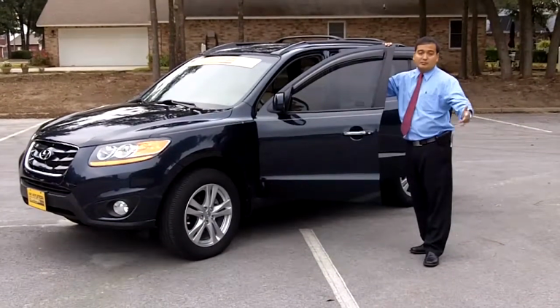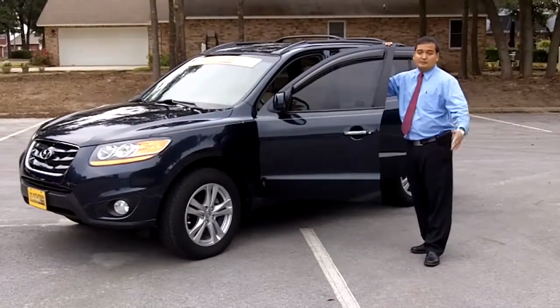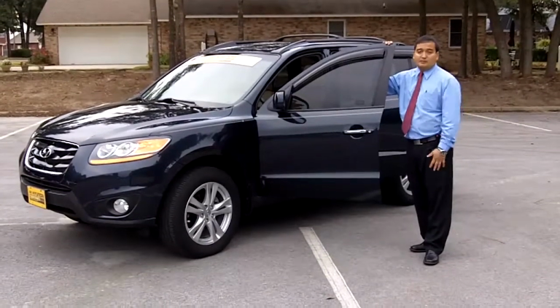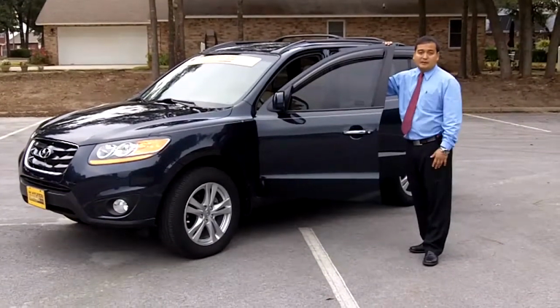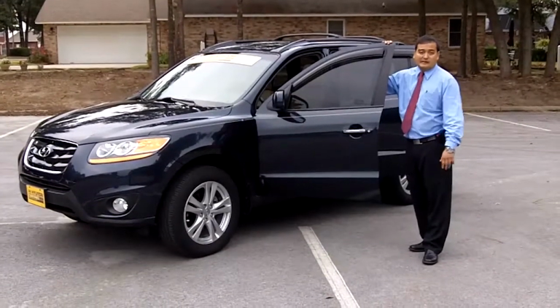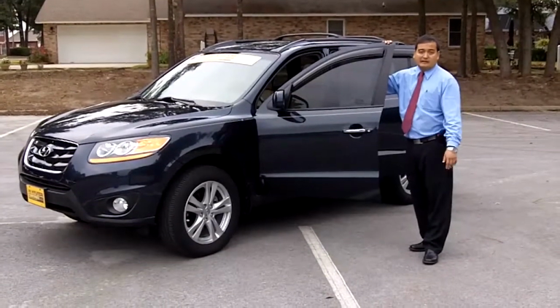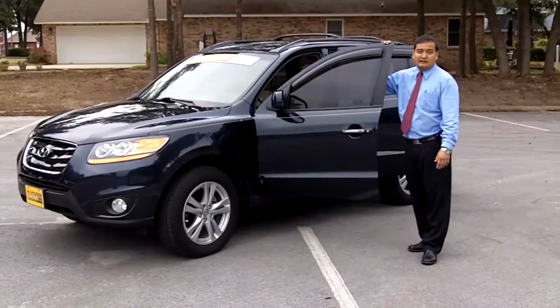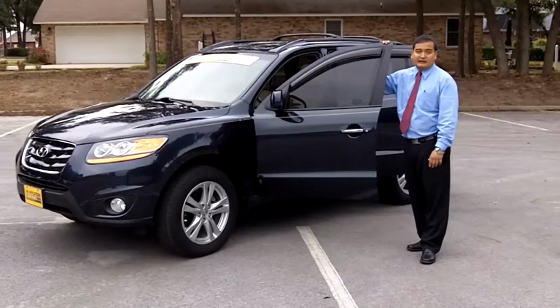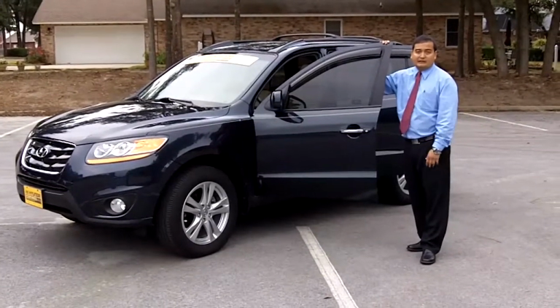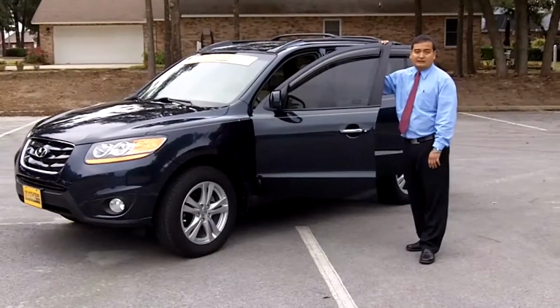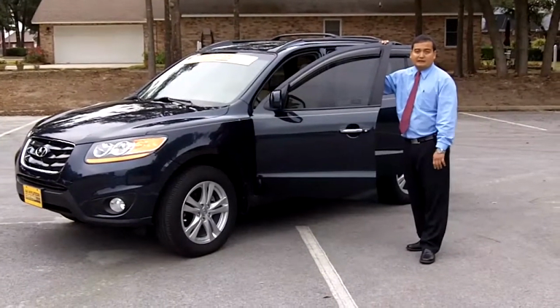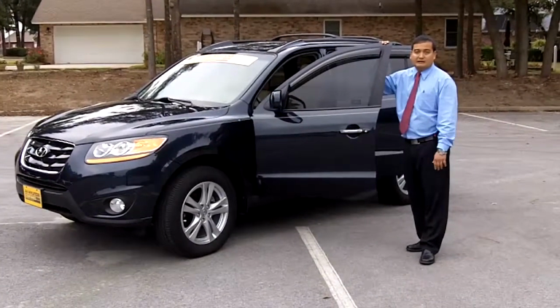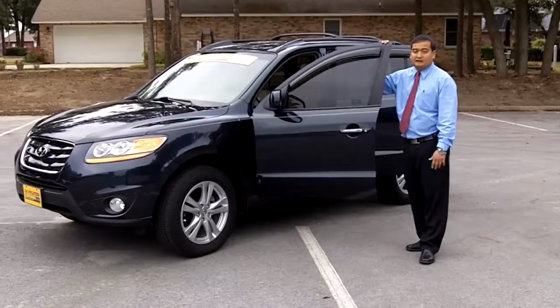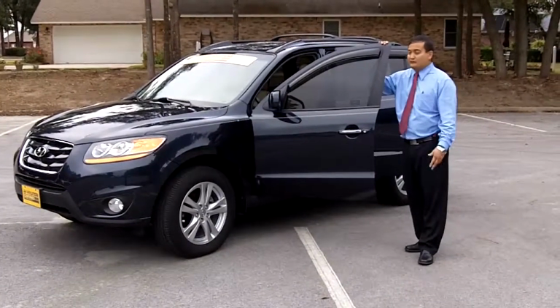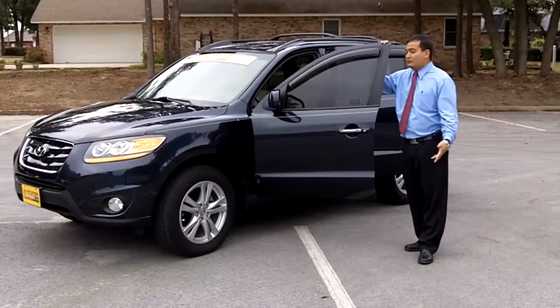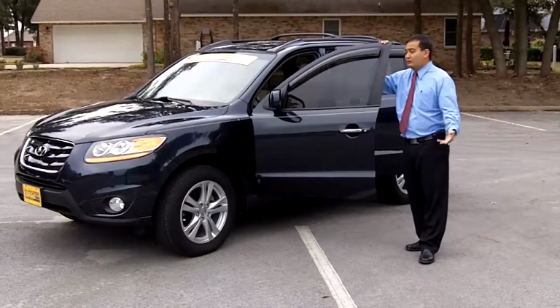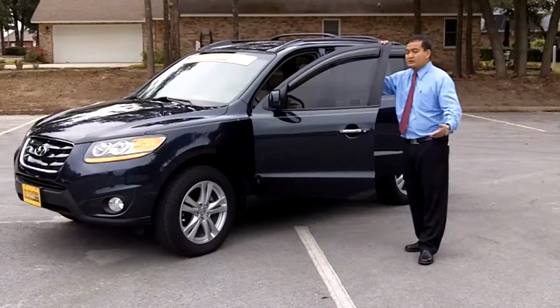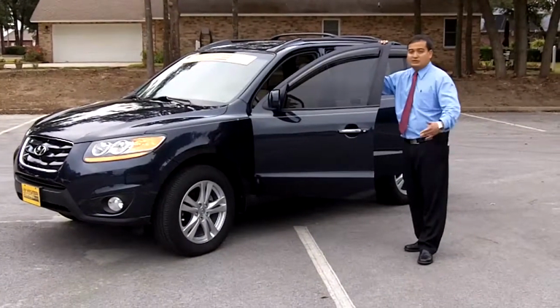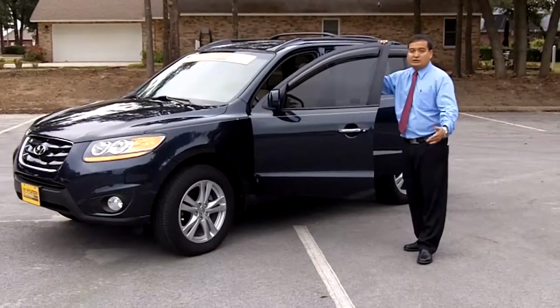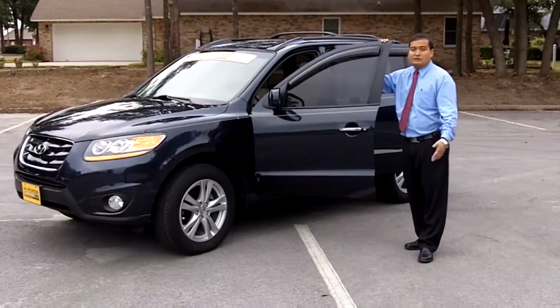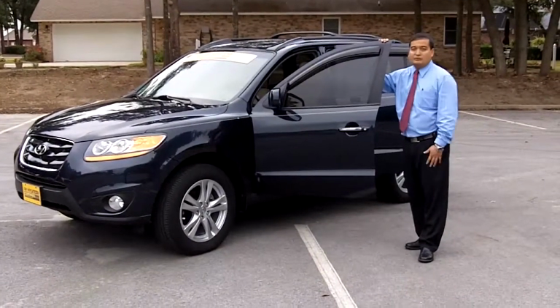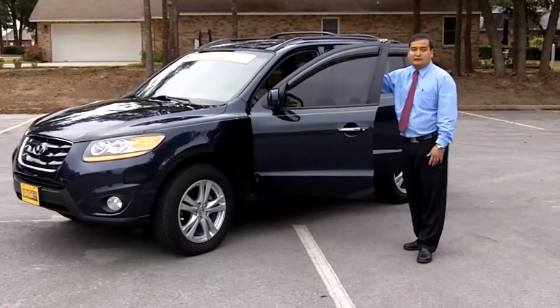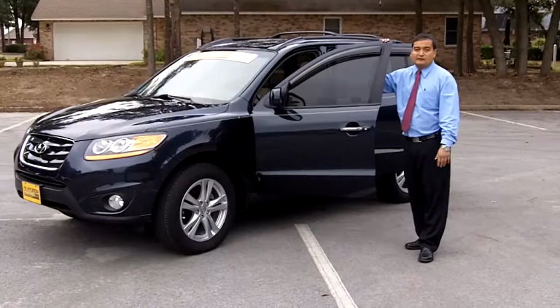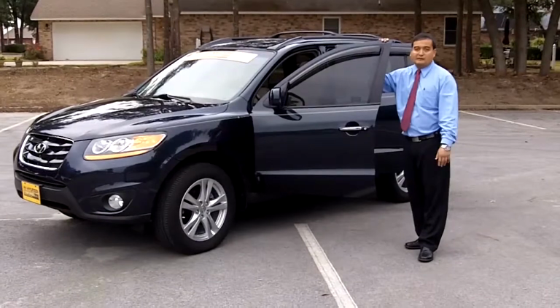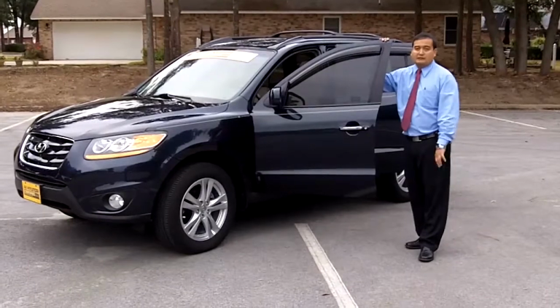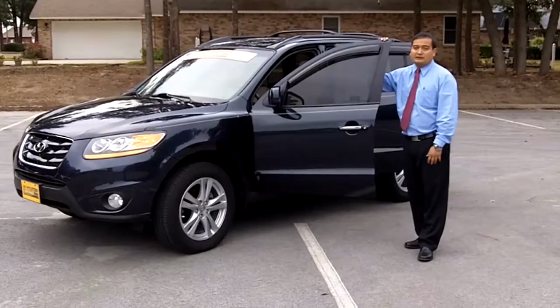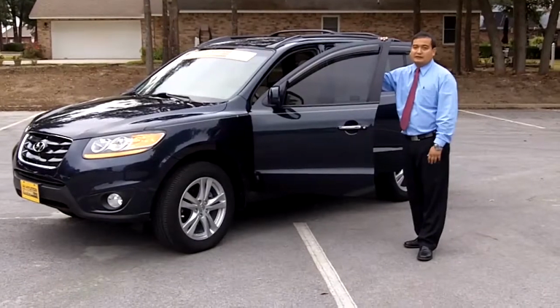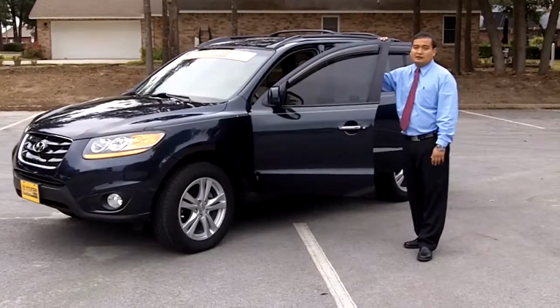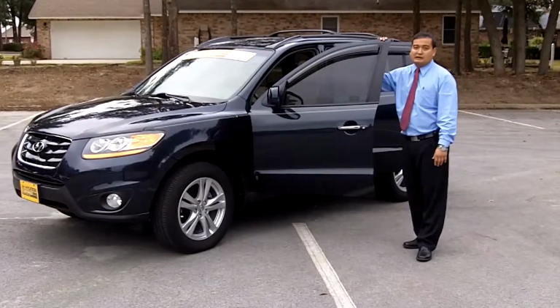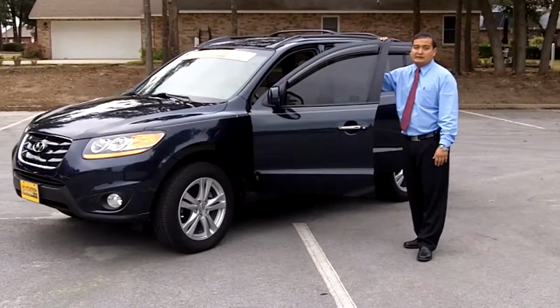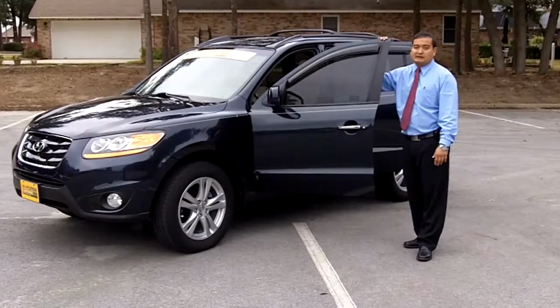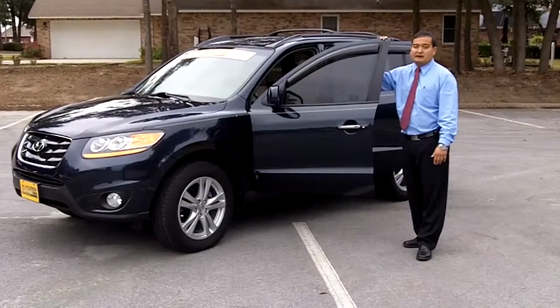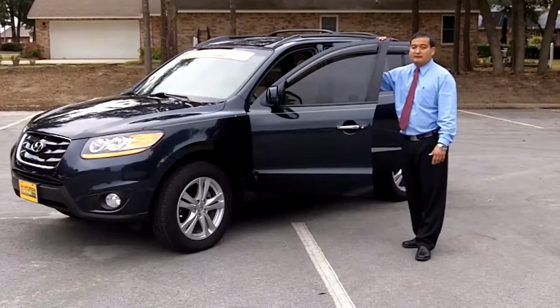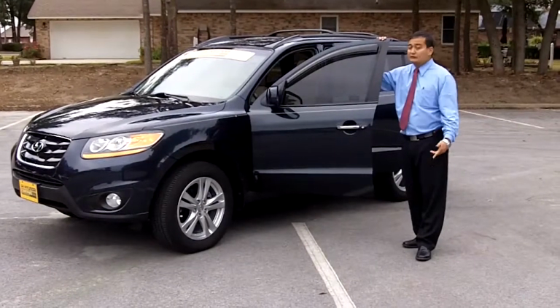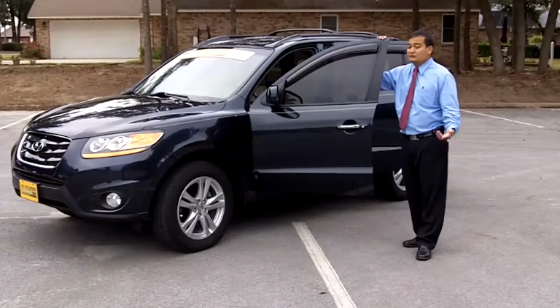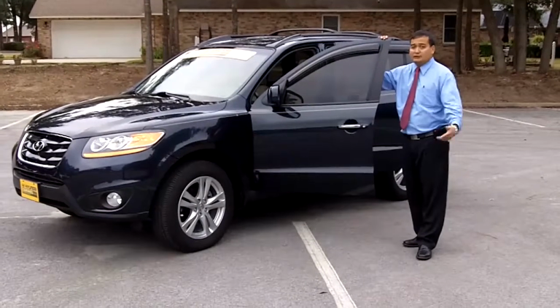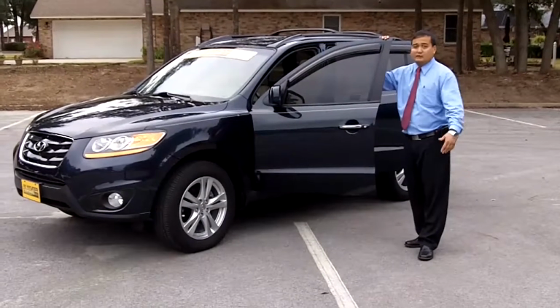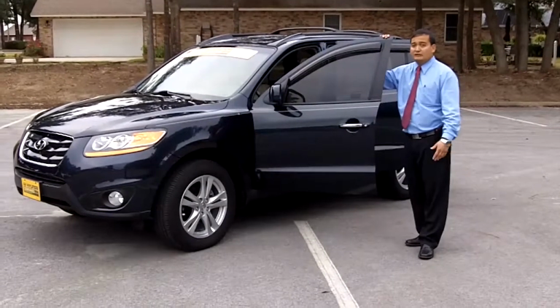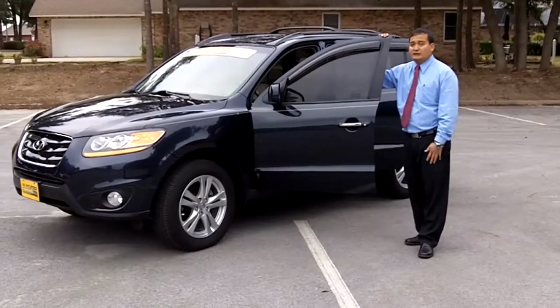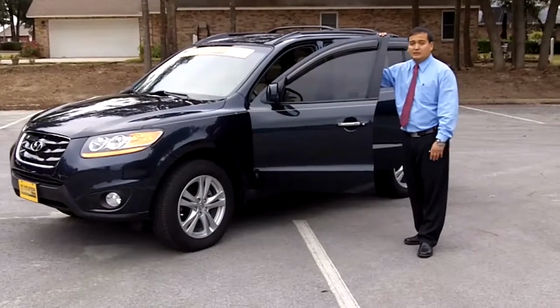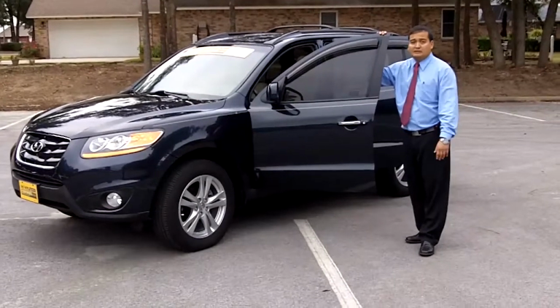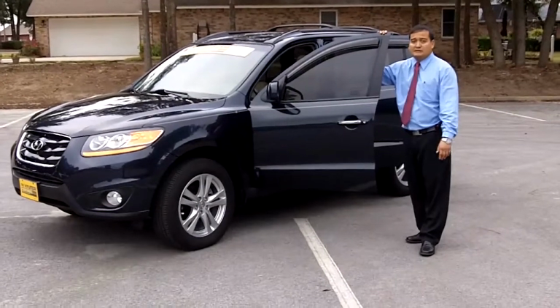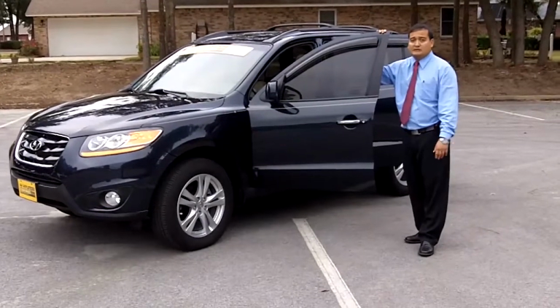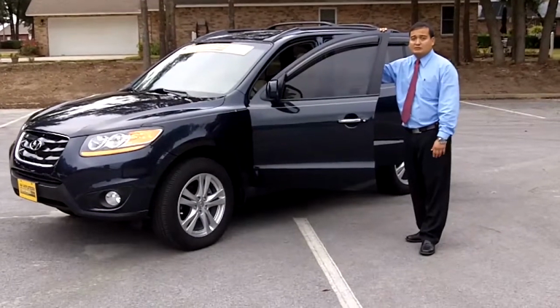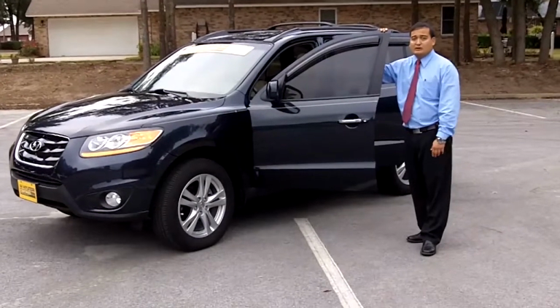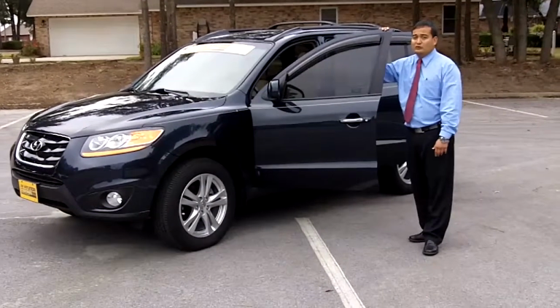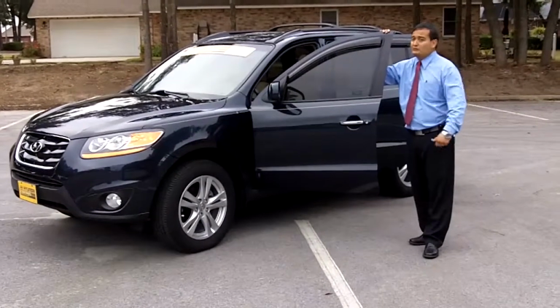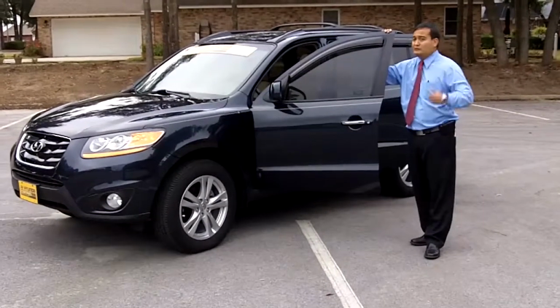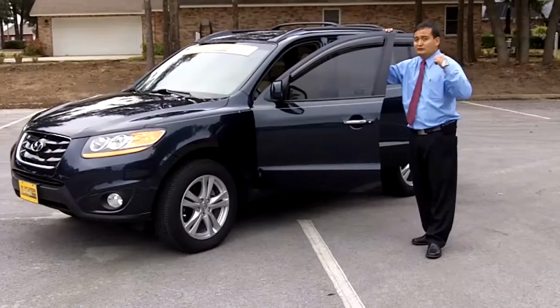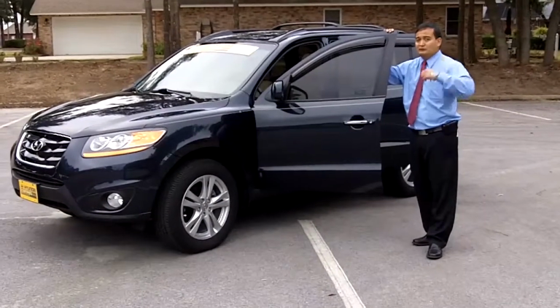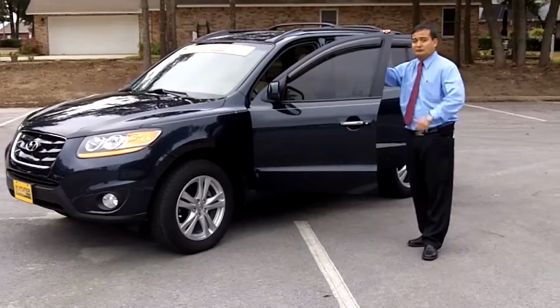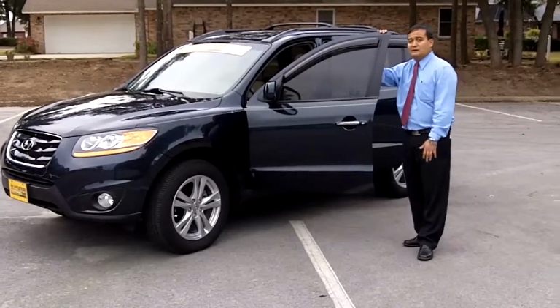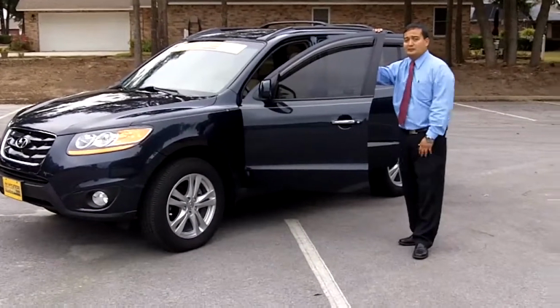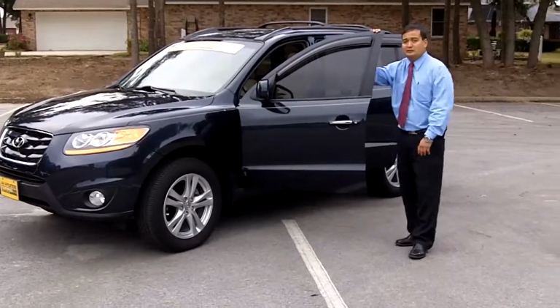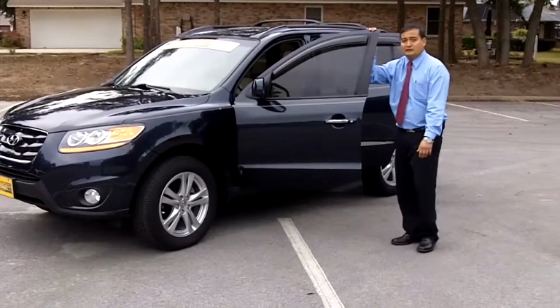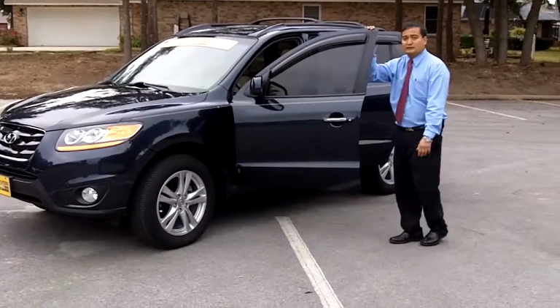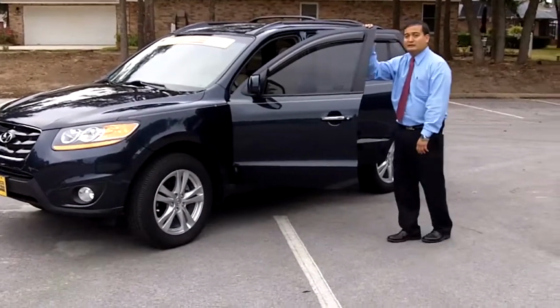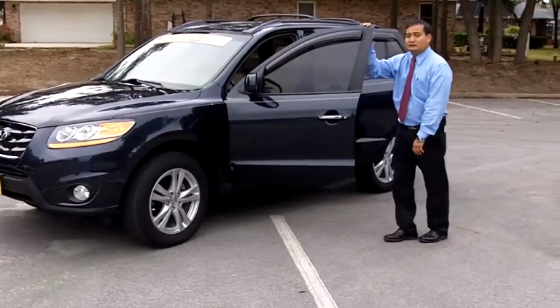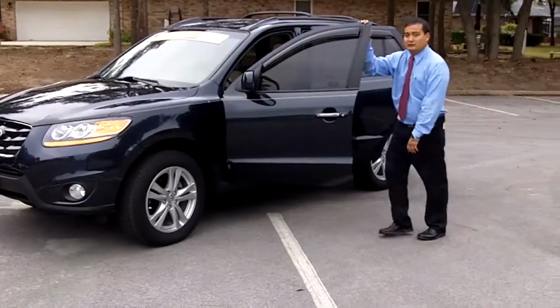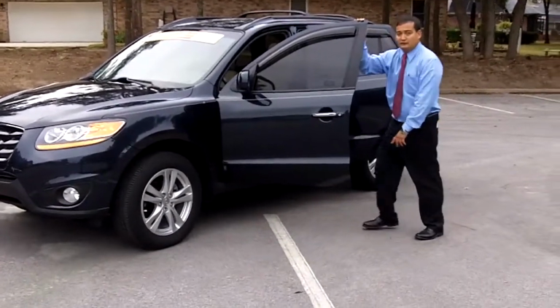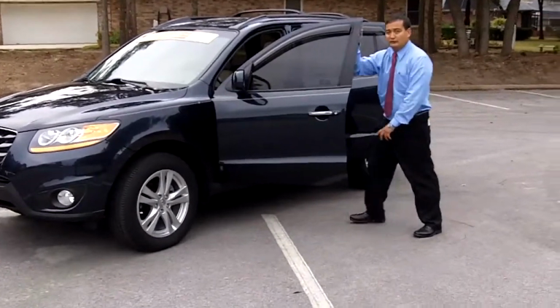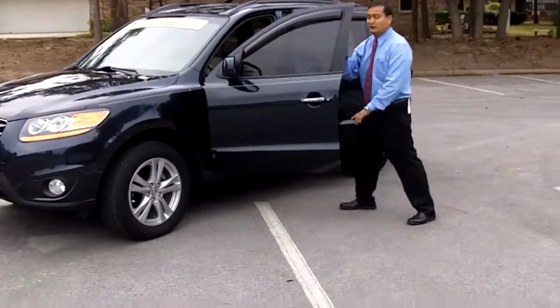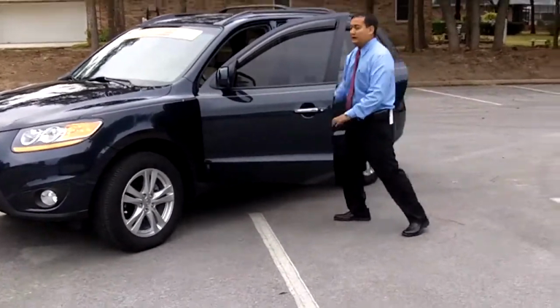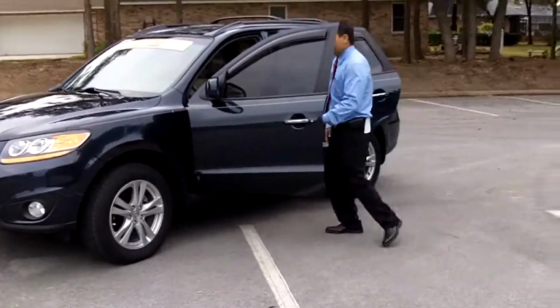The best thing I can think of in order to show you everything the car has to offer is for you to come on a test drive with me. So hop on in, let's go for a ride.